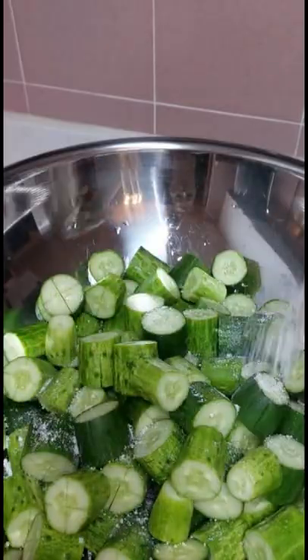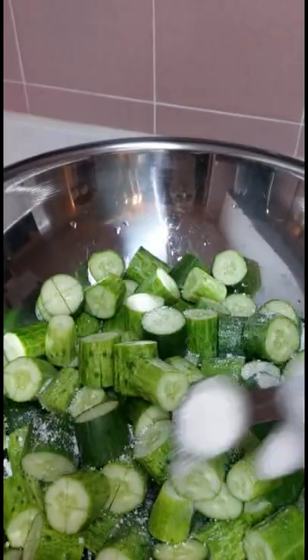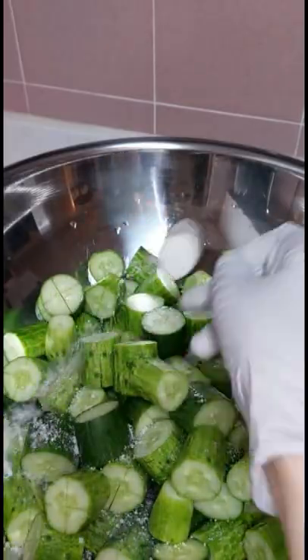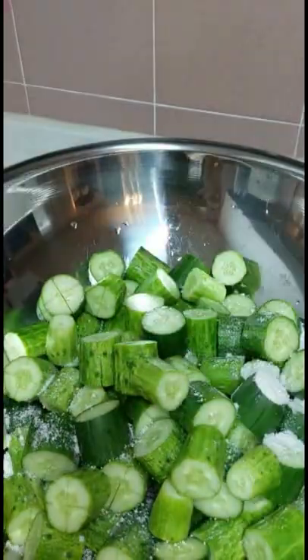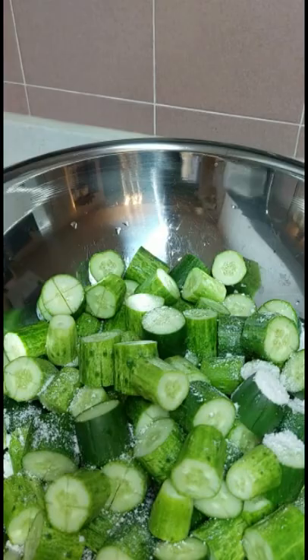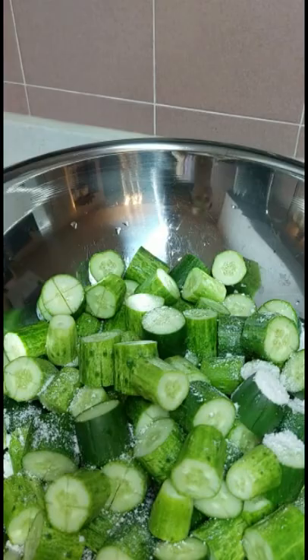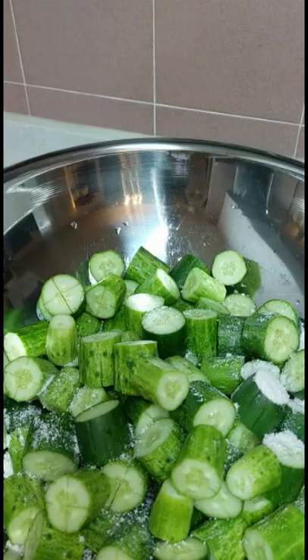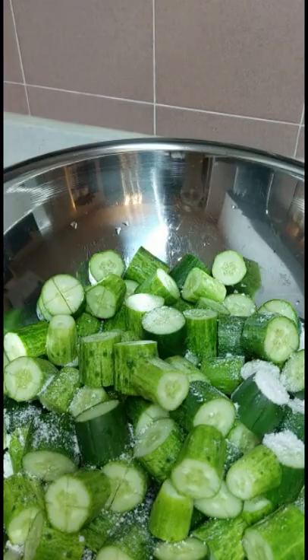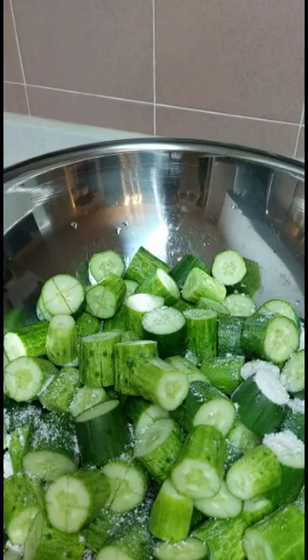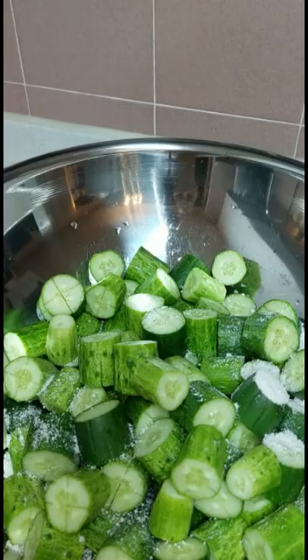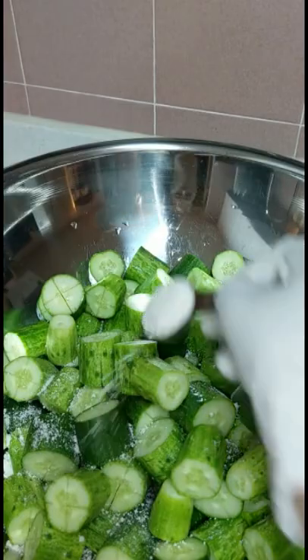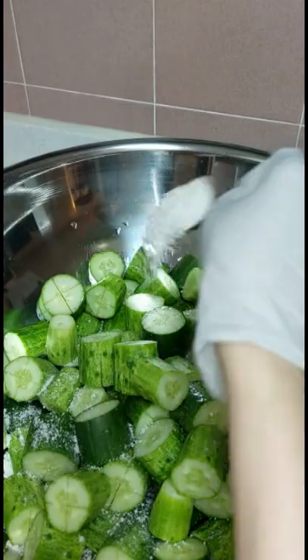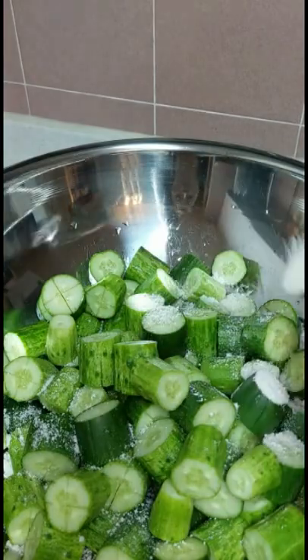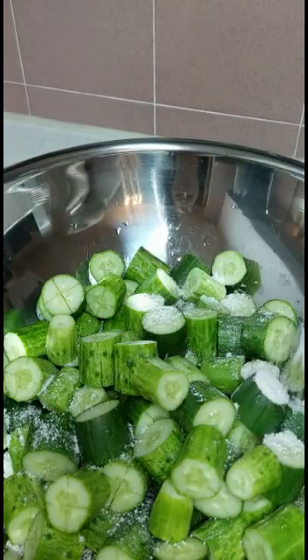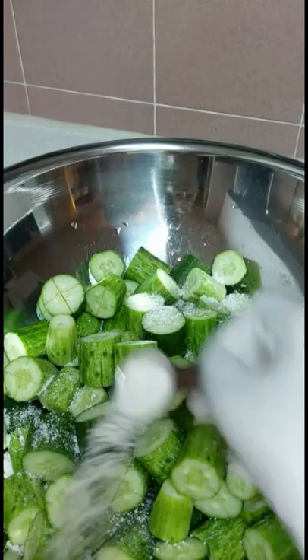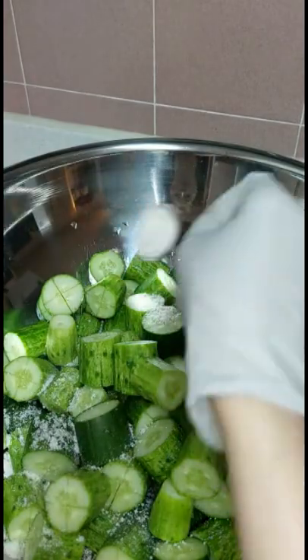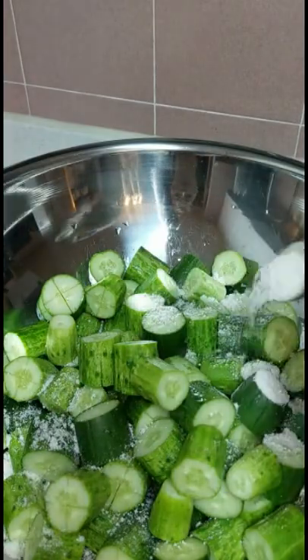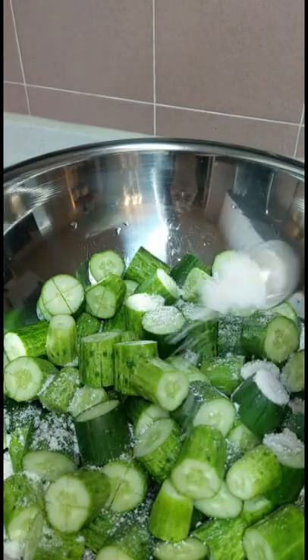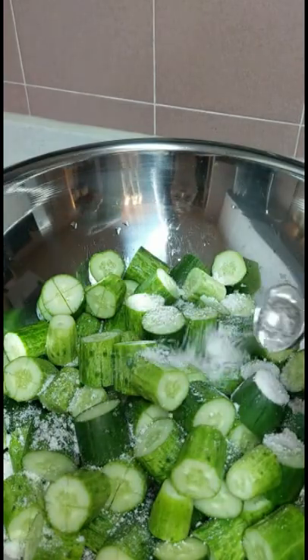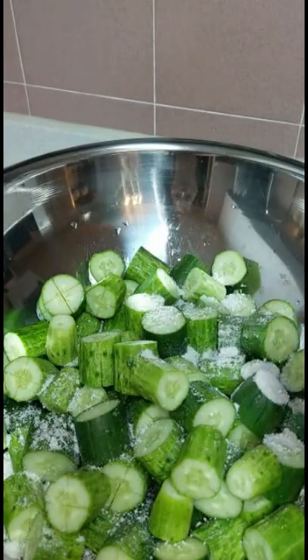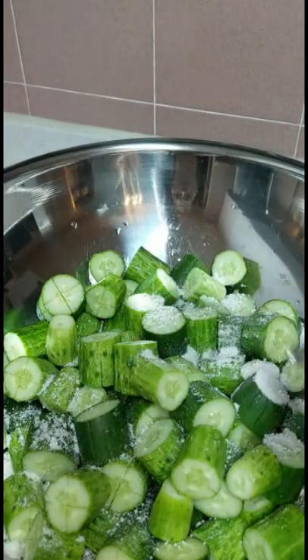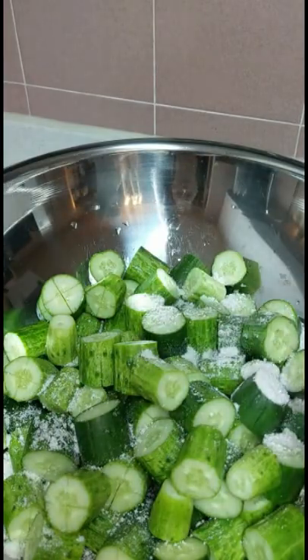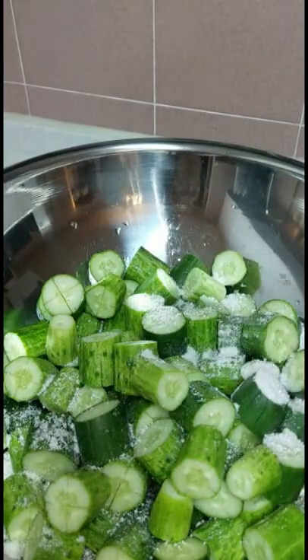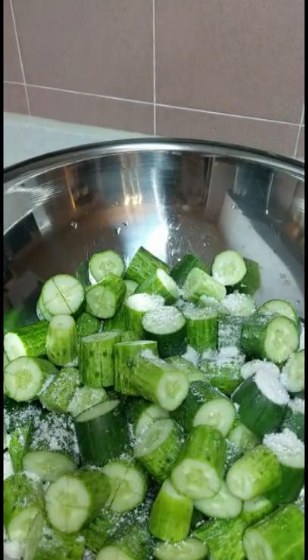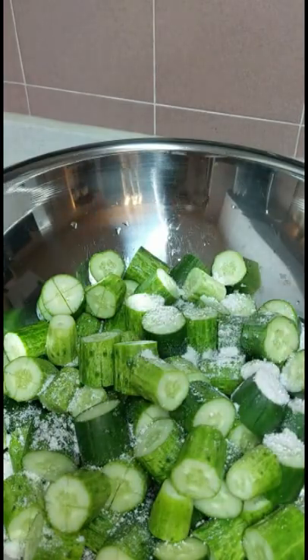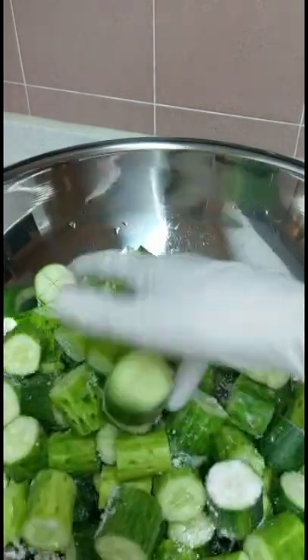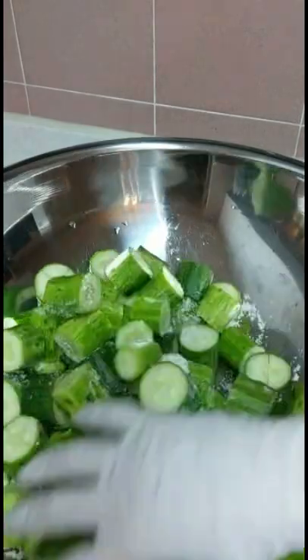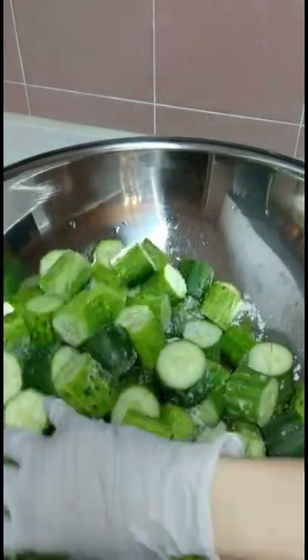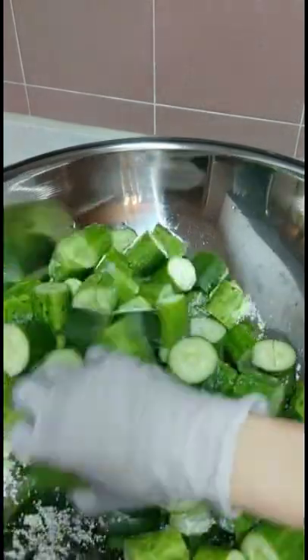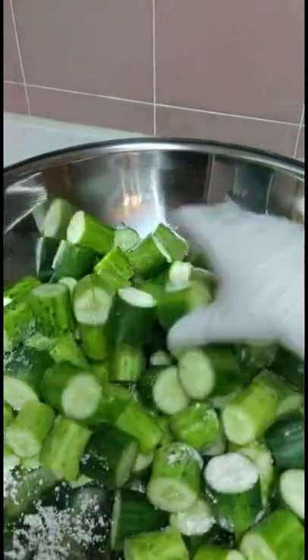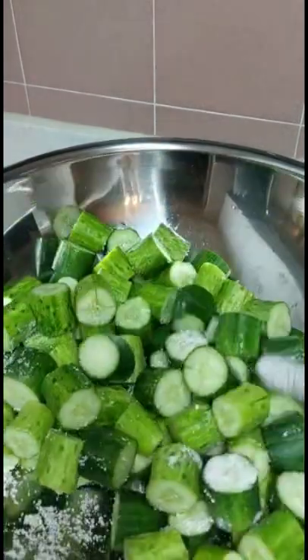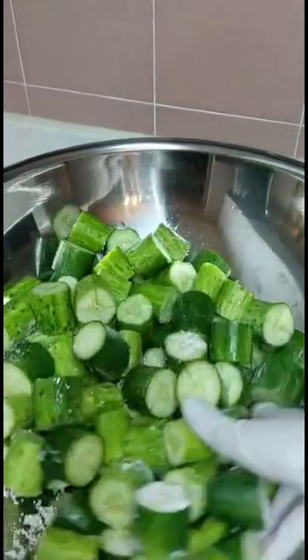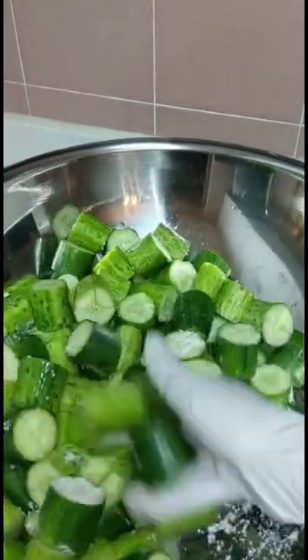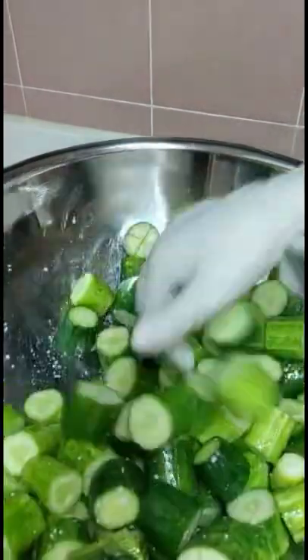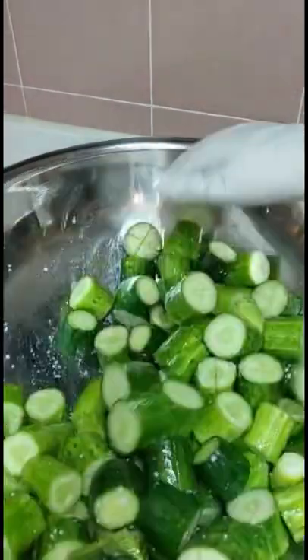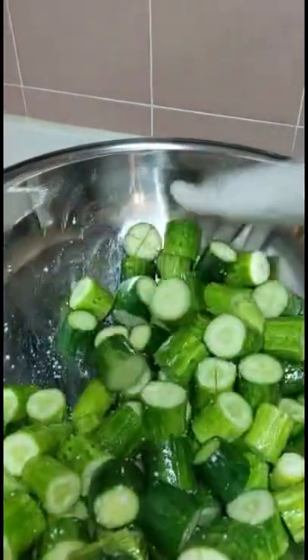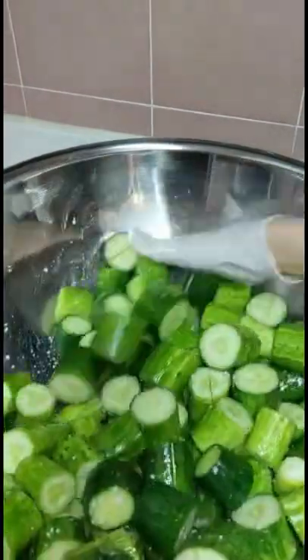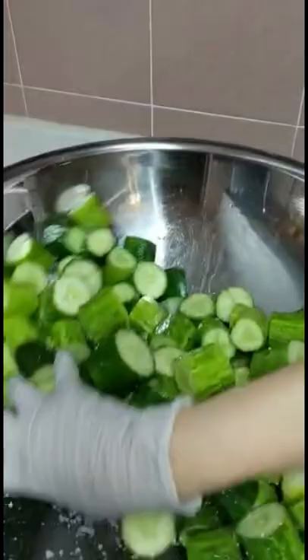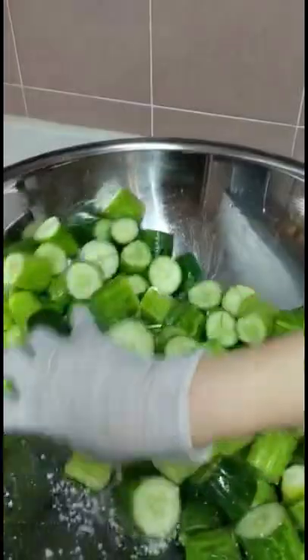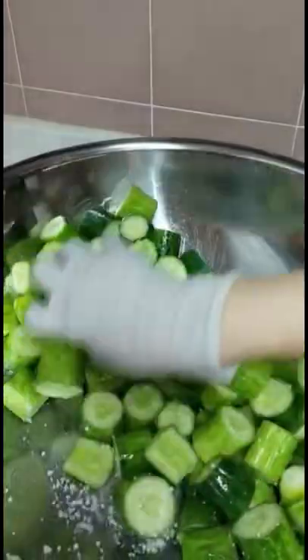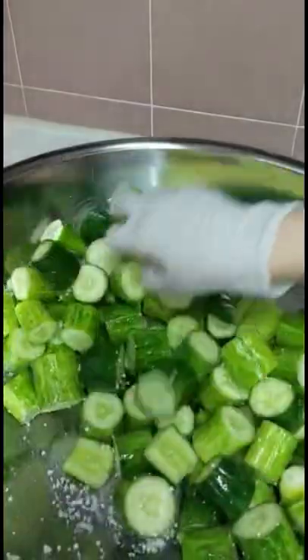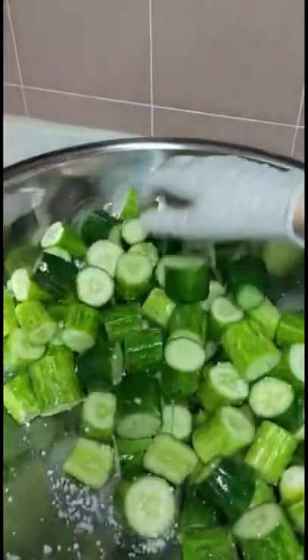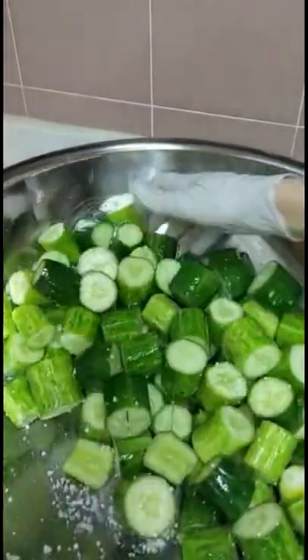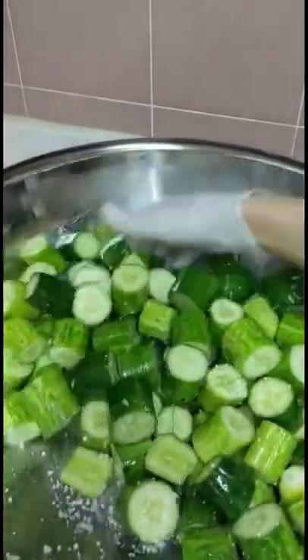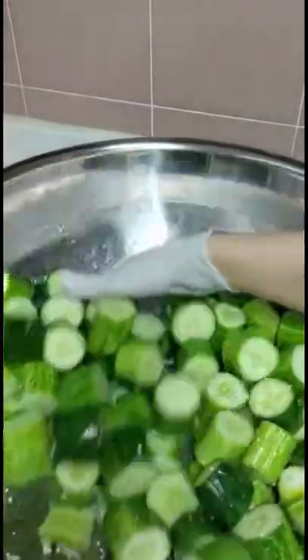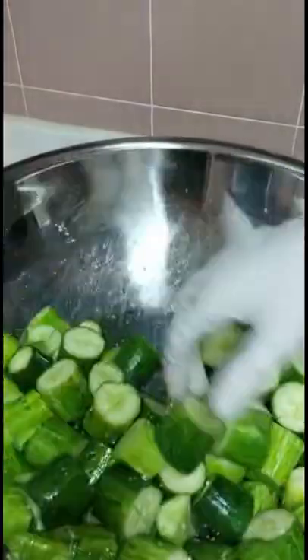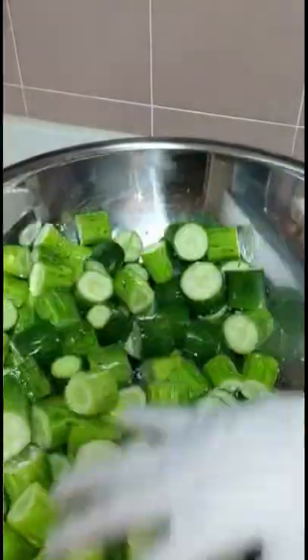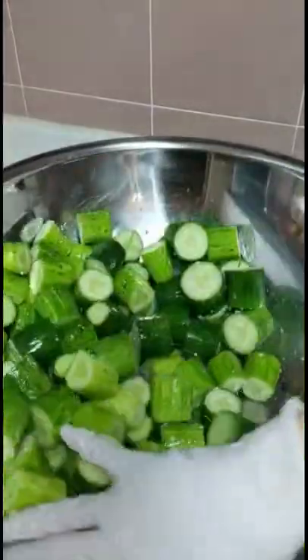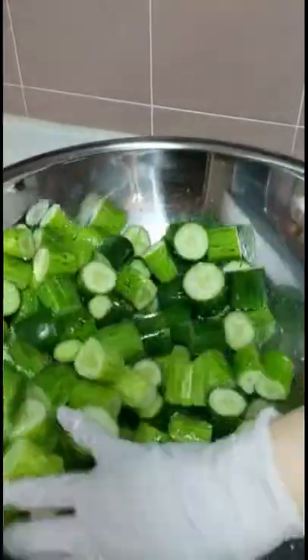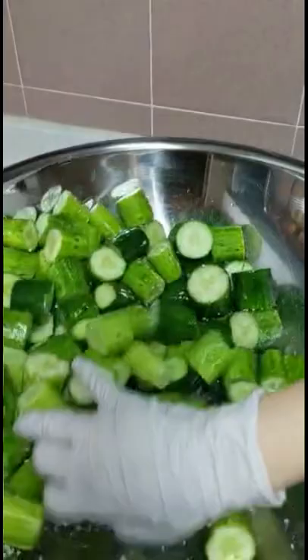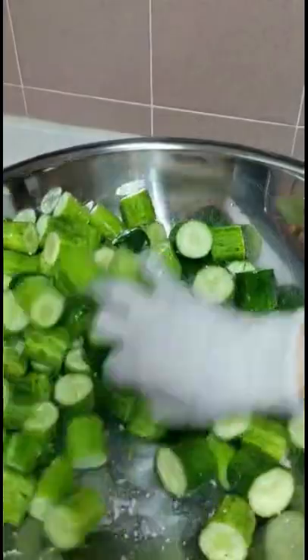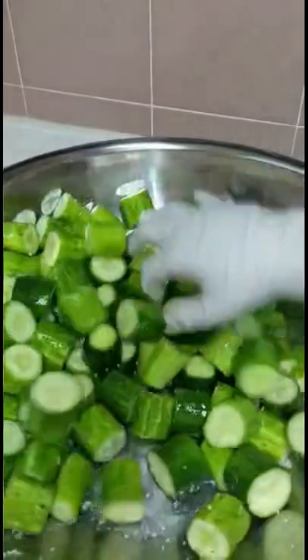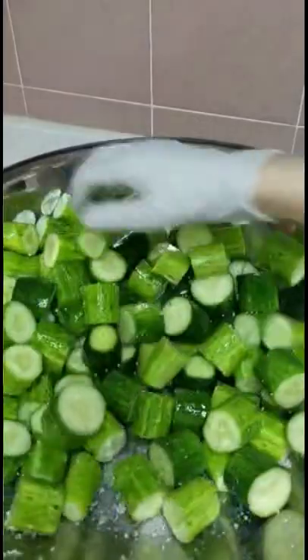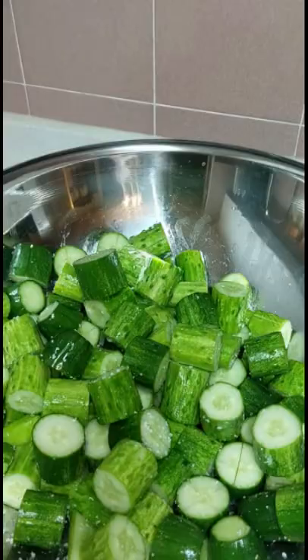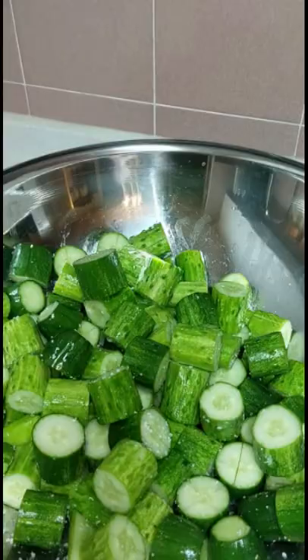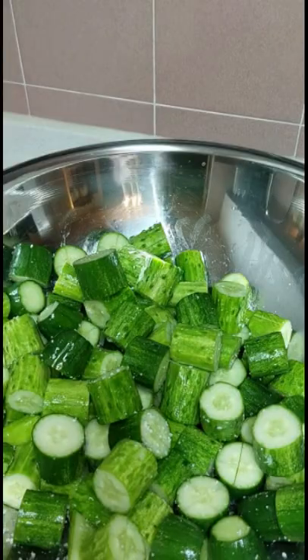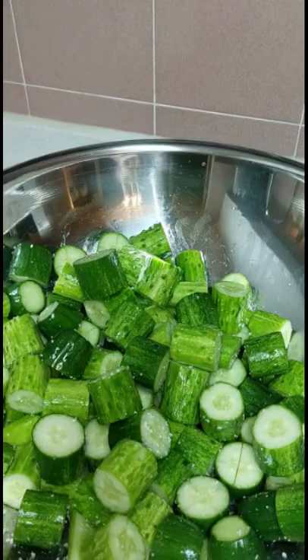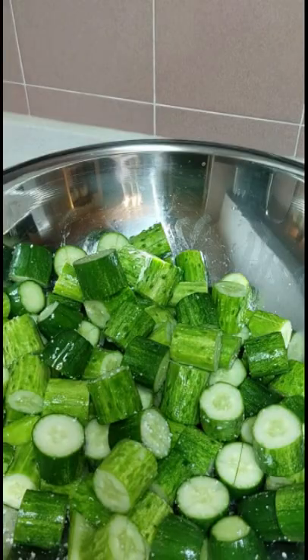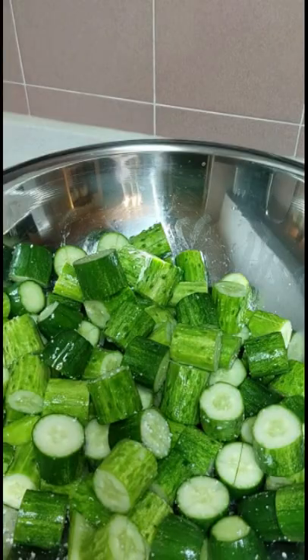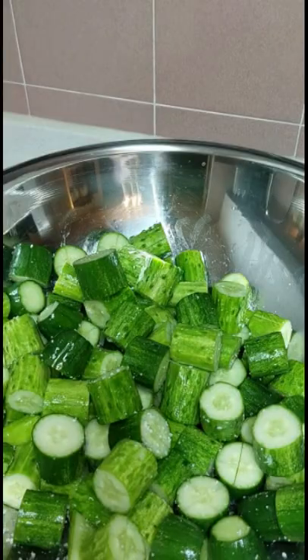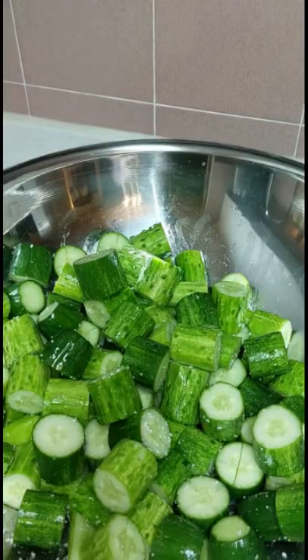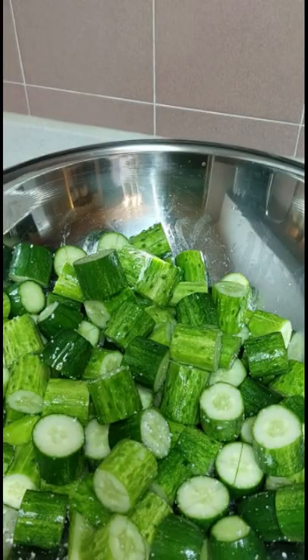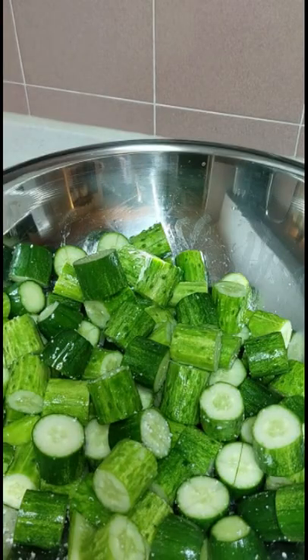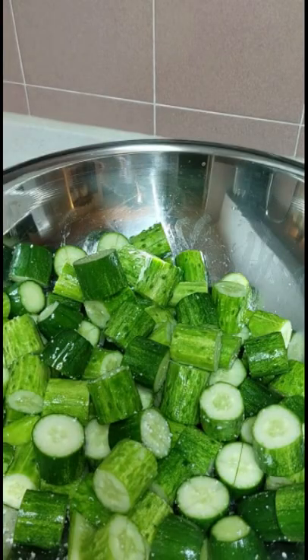Transfer the cucumbers into a big bowl and add two tablespoons of salt and mix. Set it aside for 10 to 15 minutes.